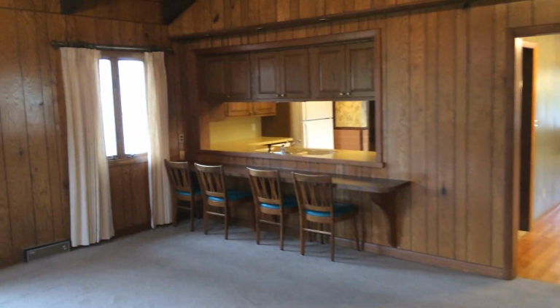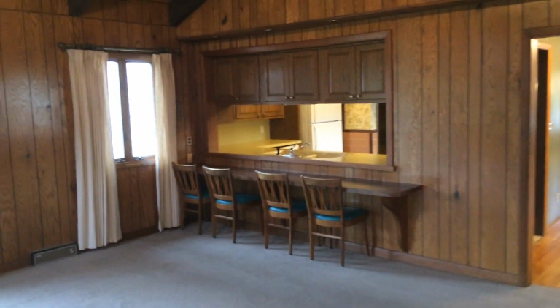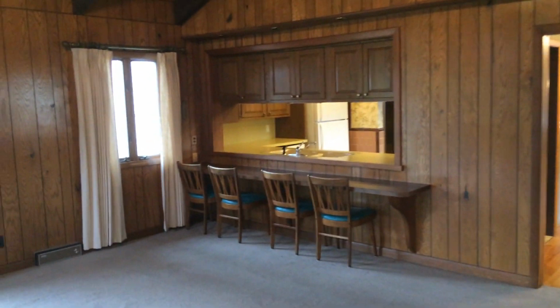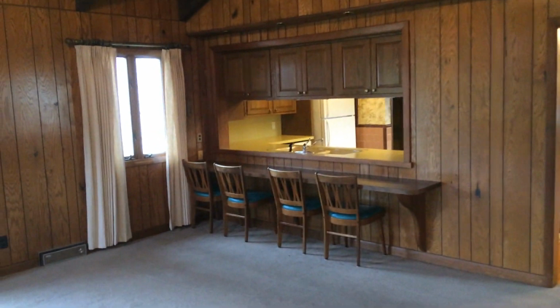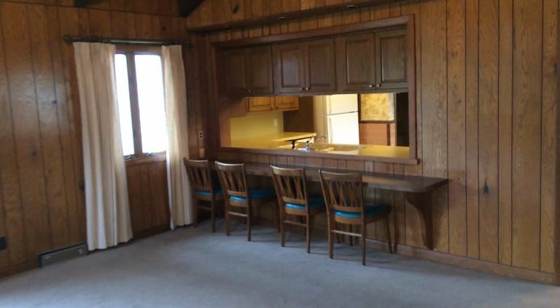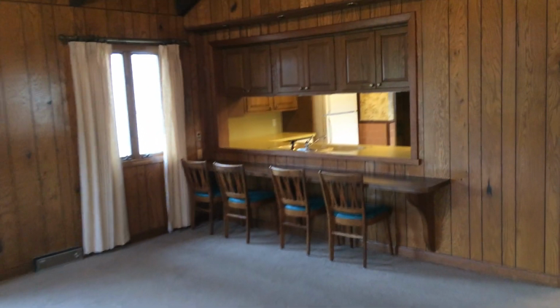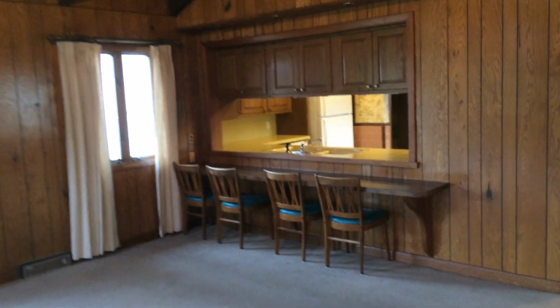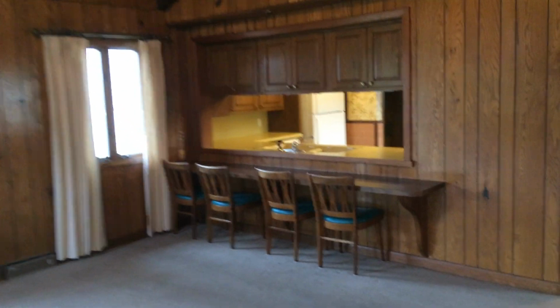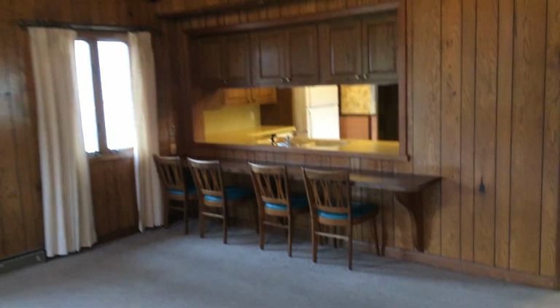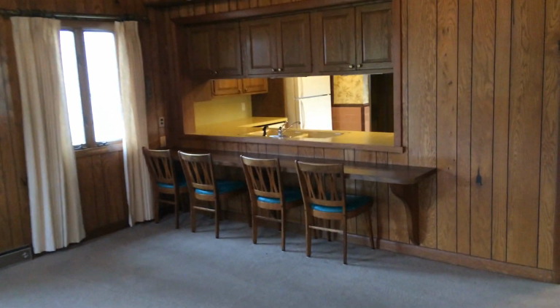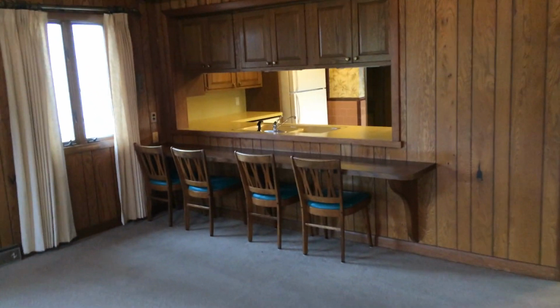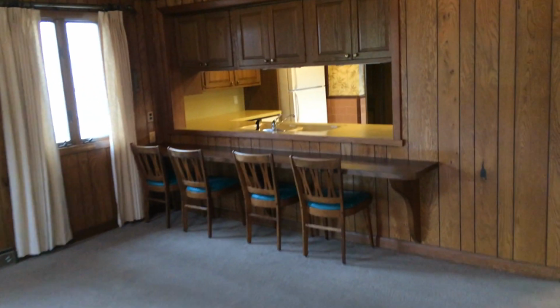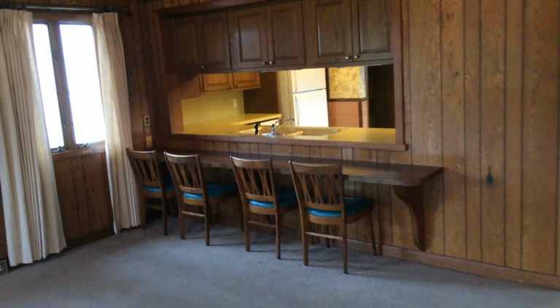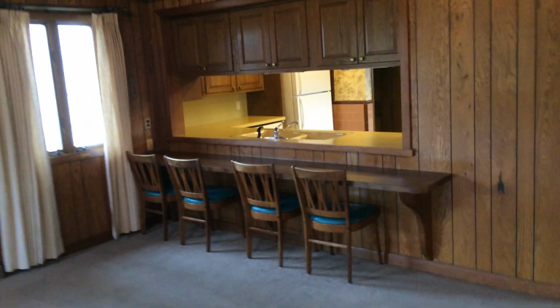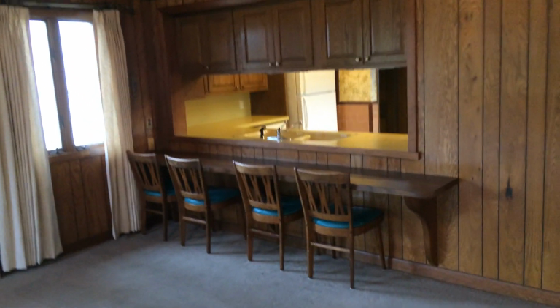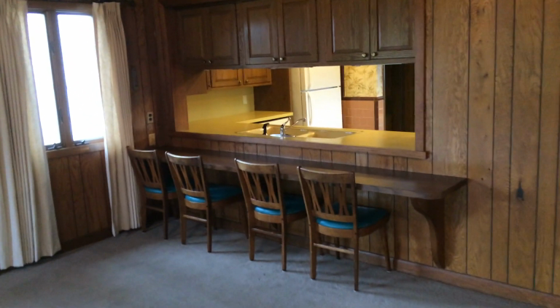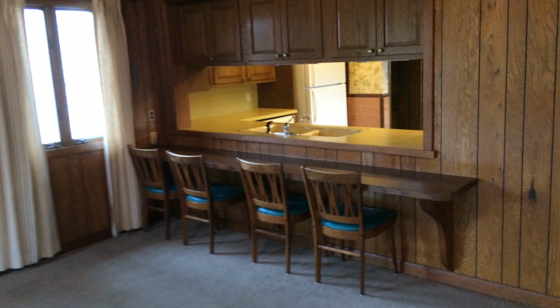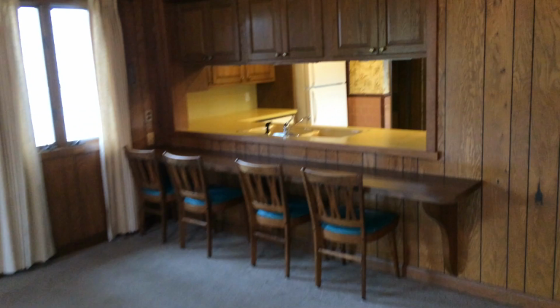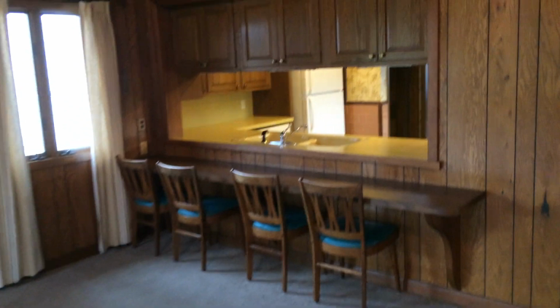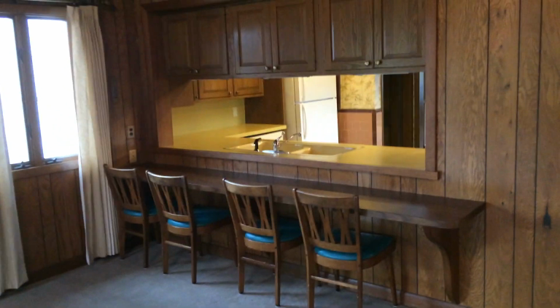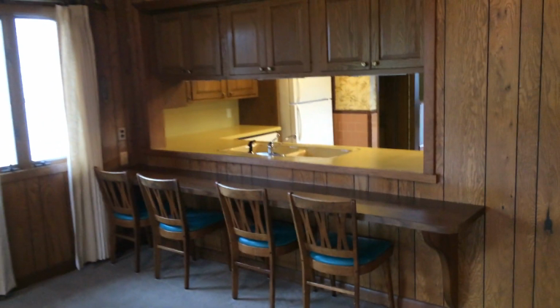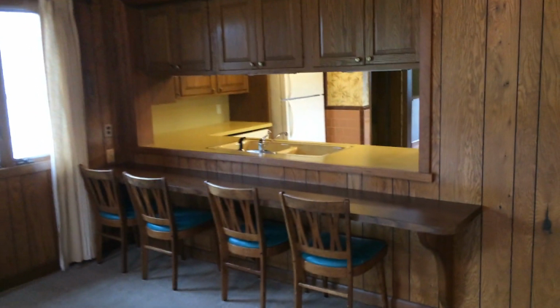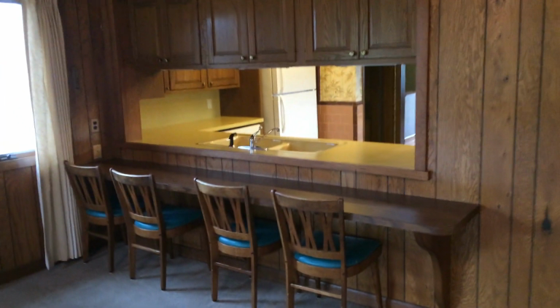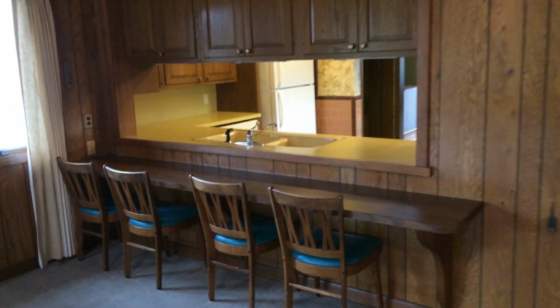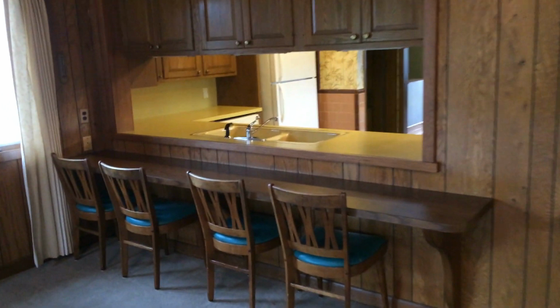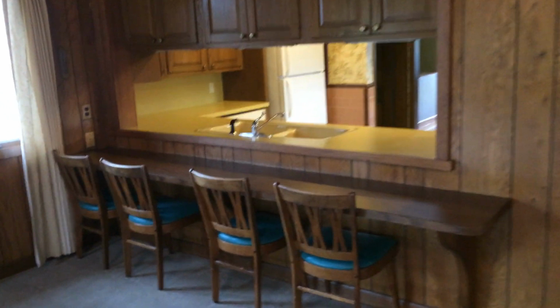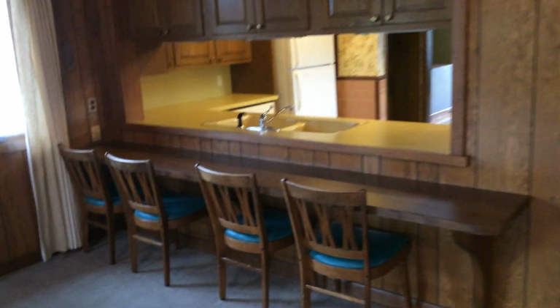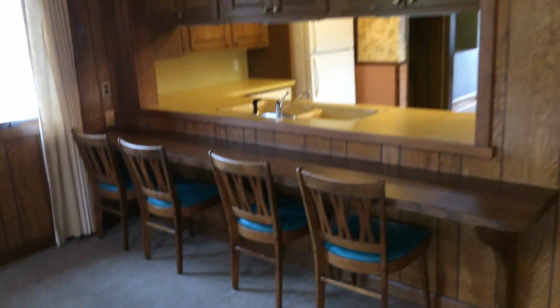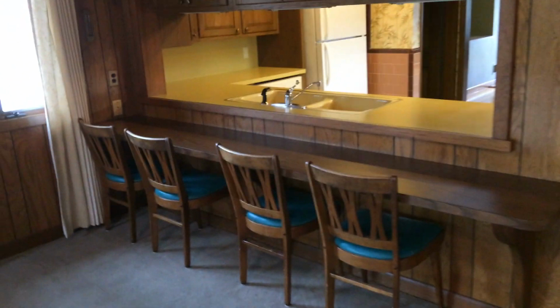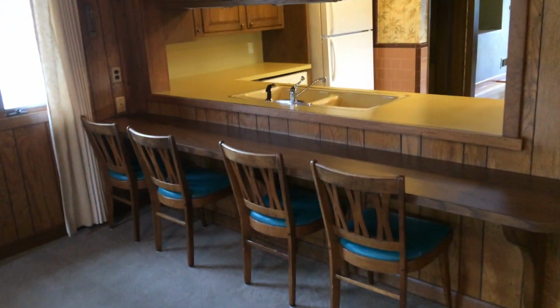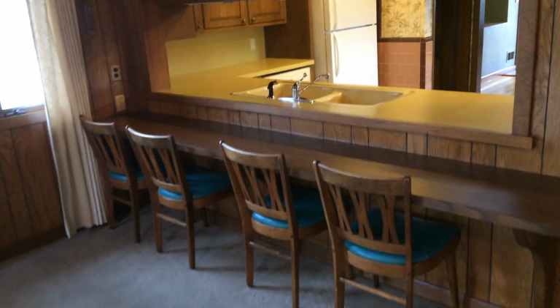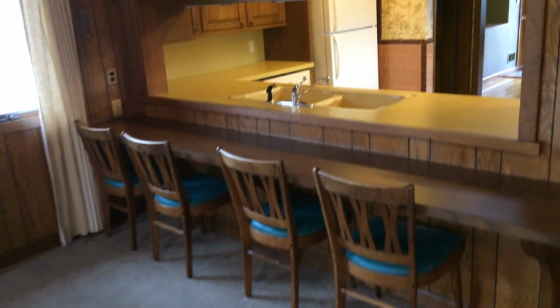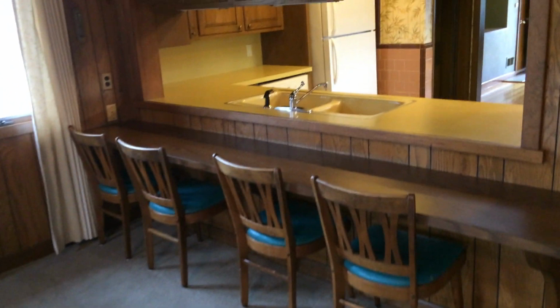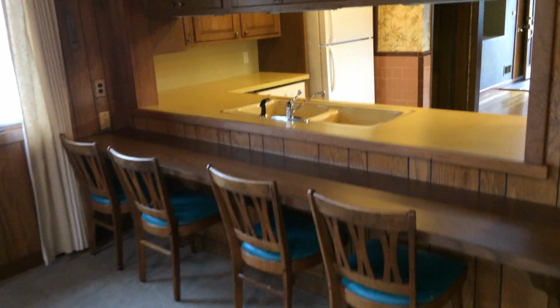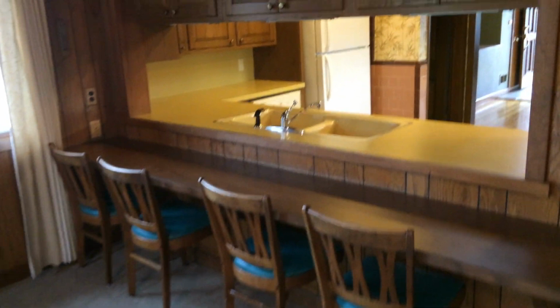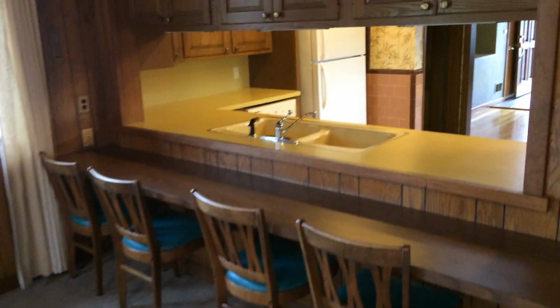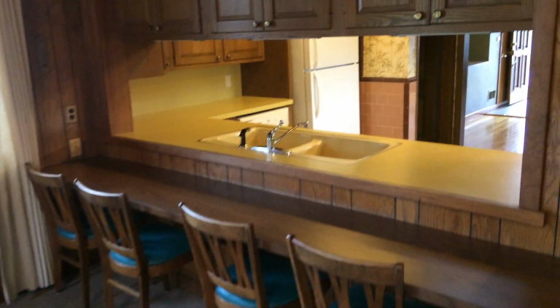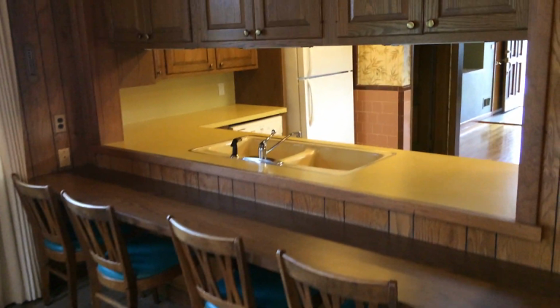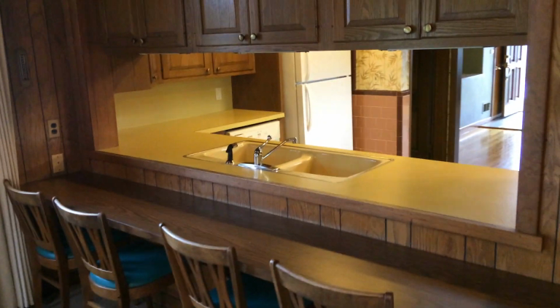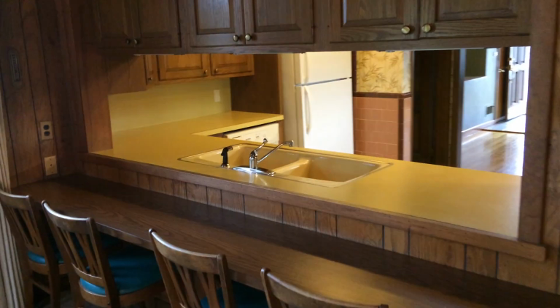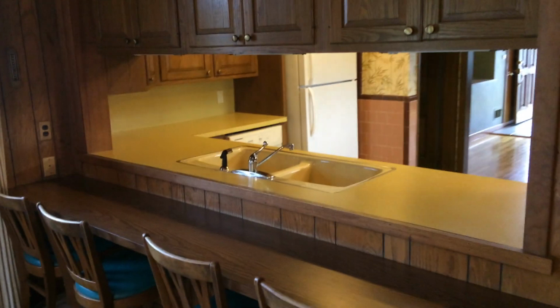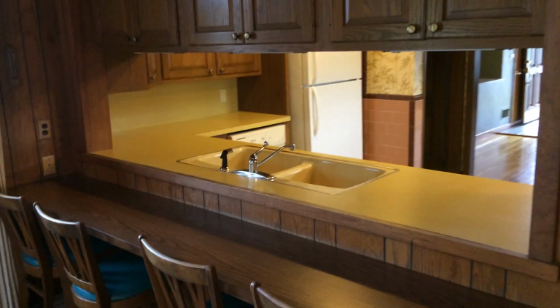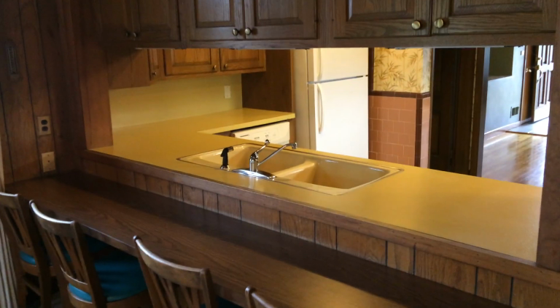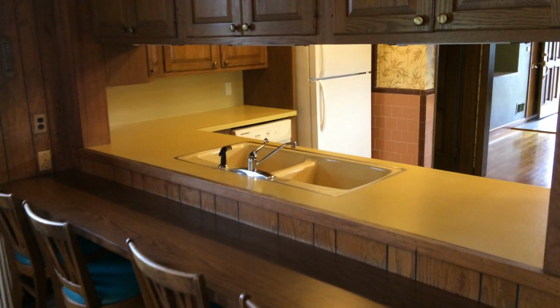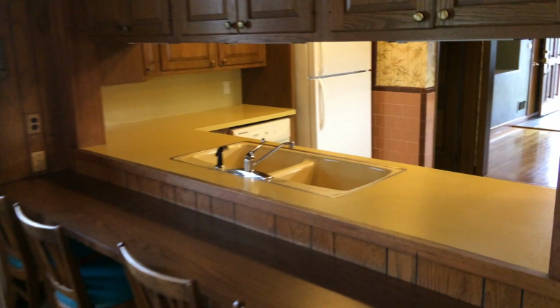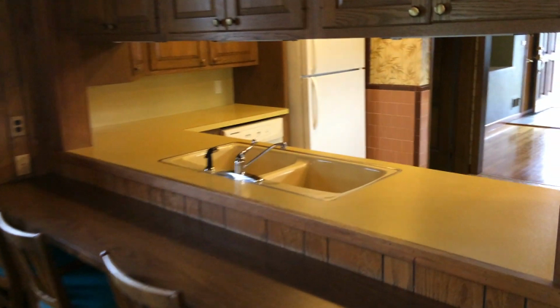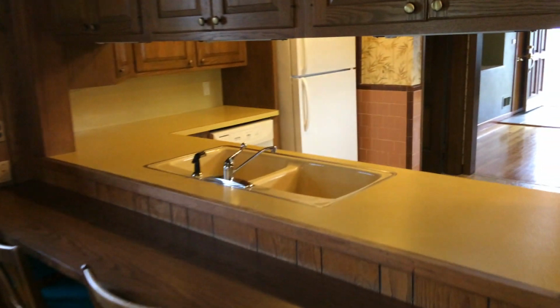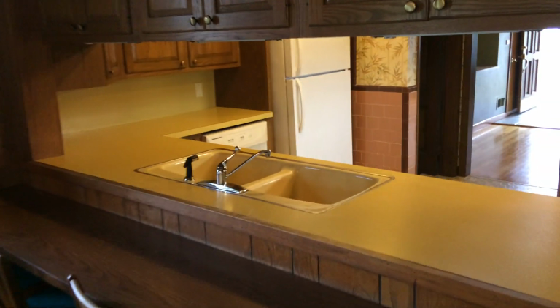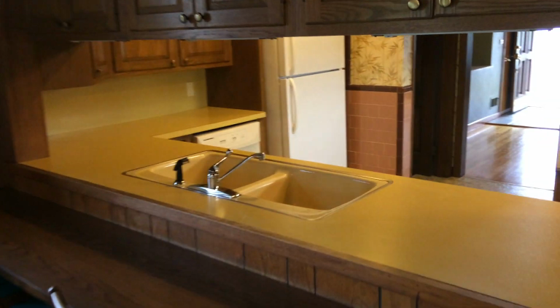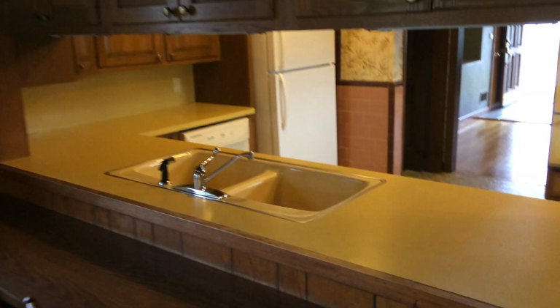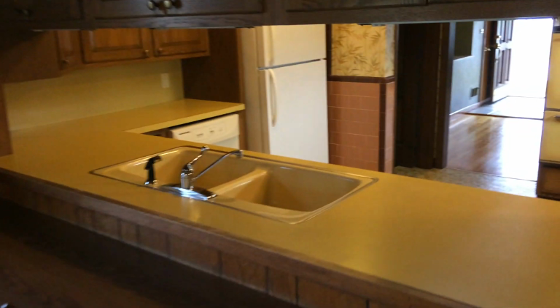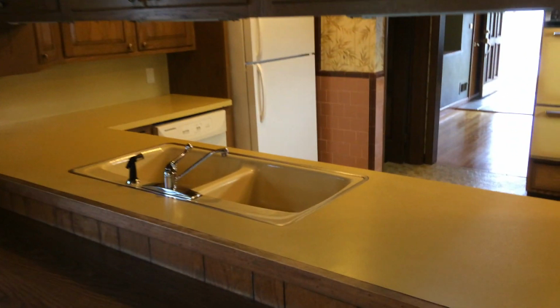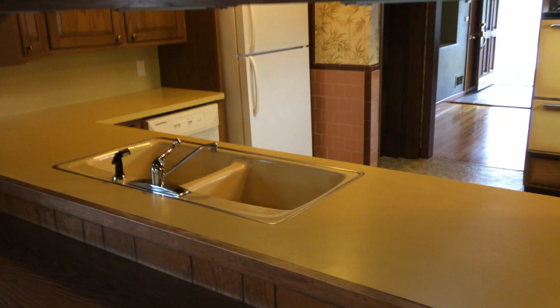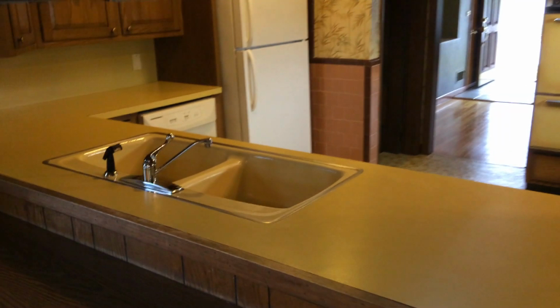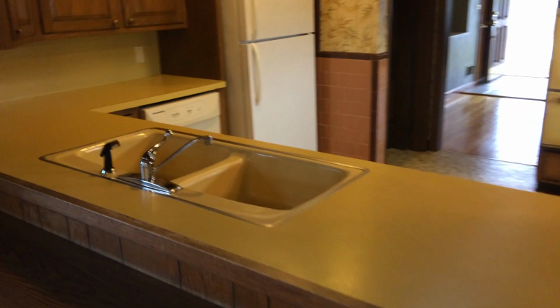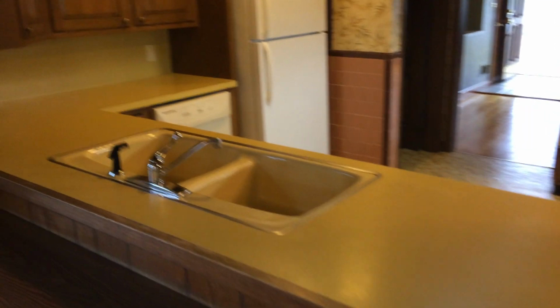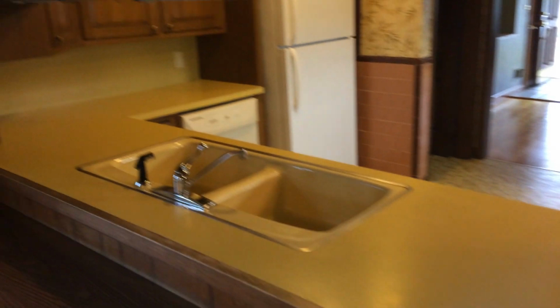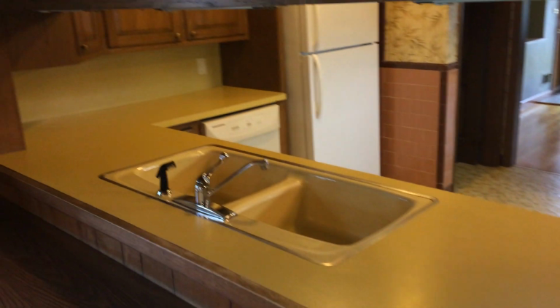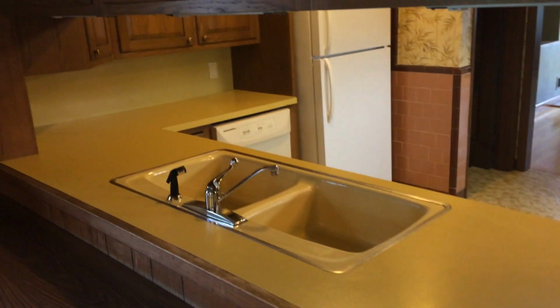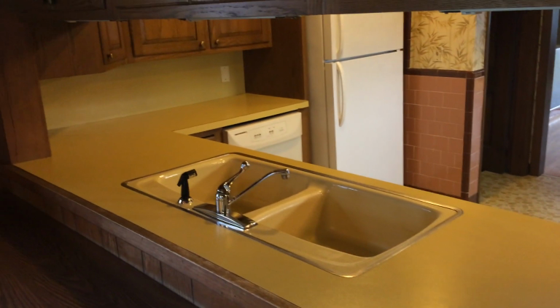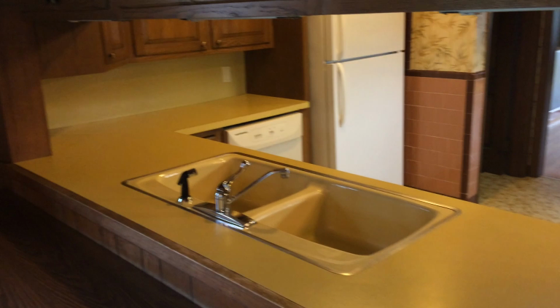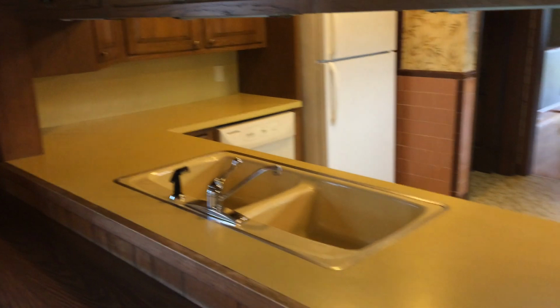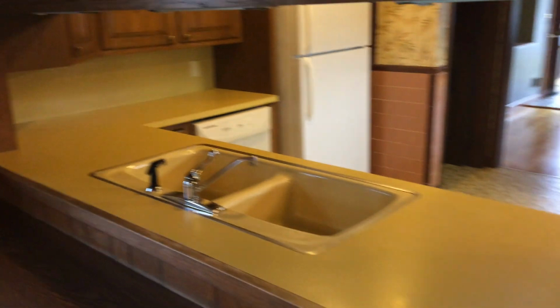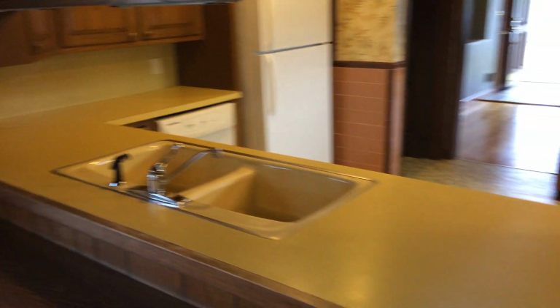And here we have our breakfast bar with chairs and the opening to the kitchen.